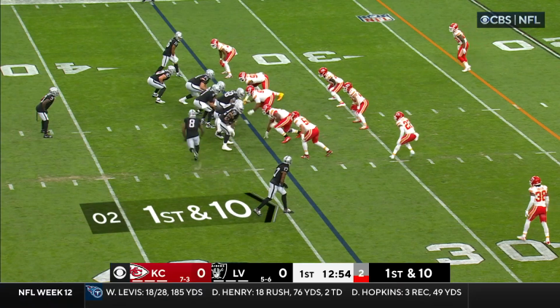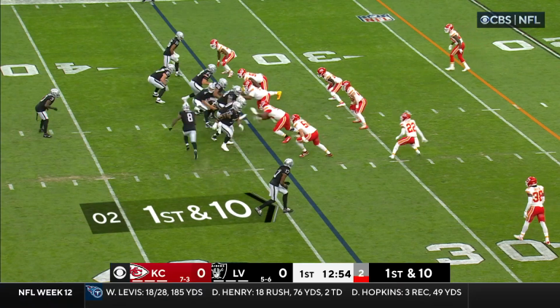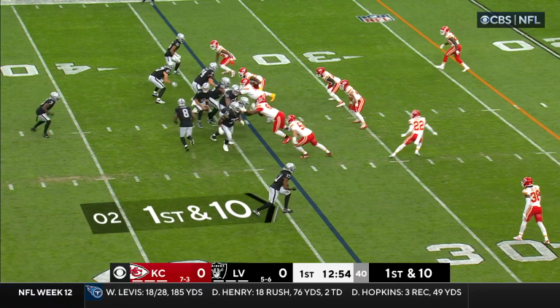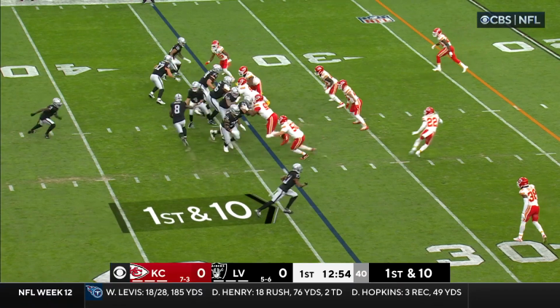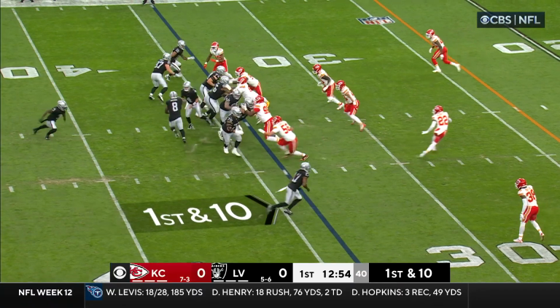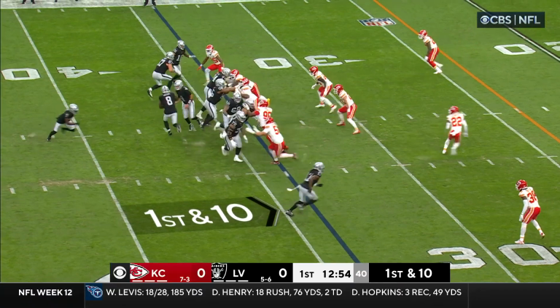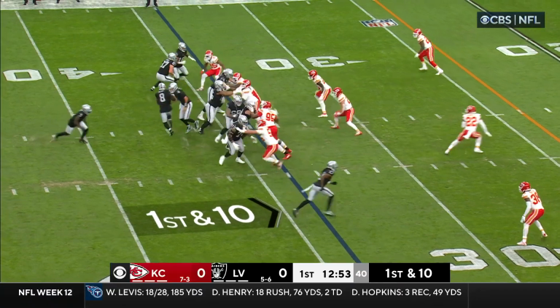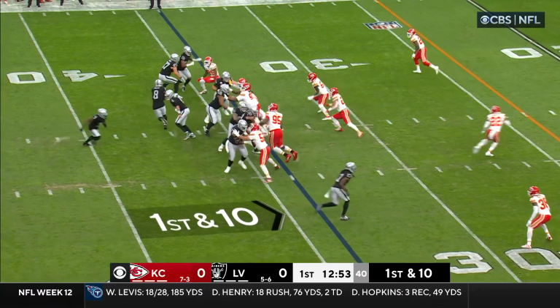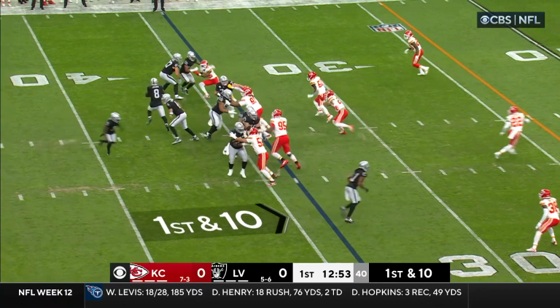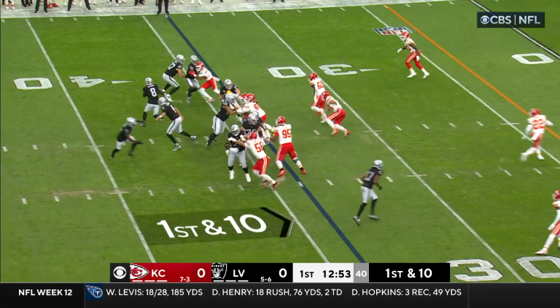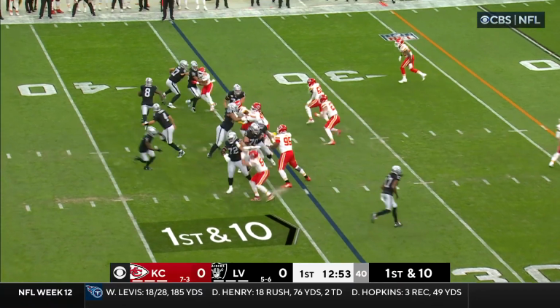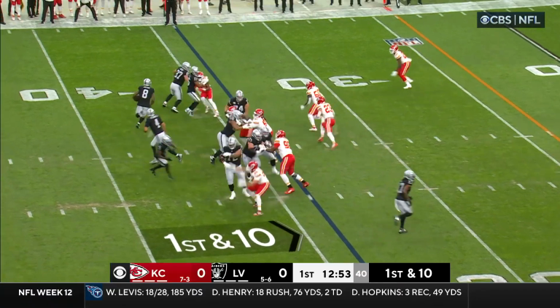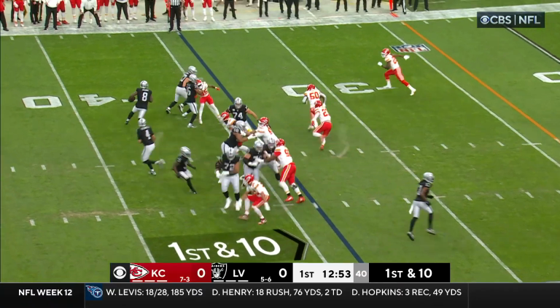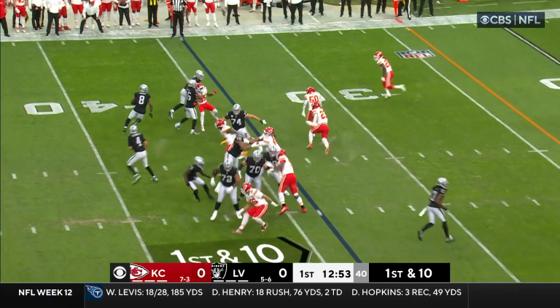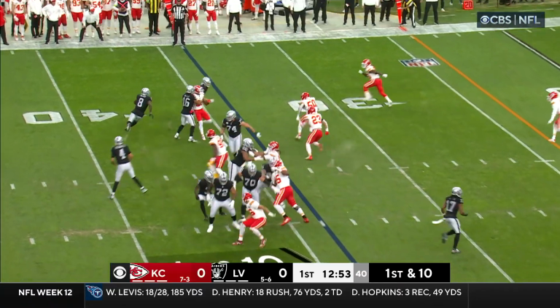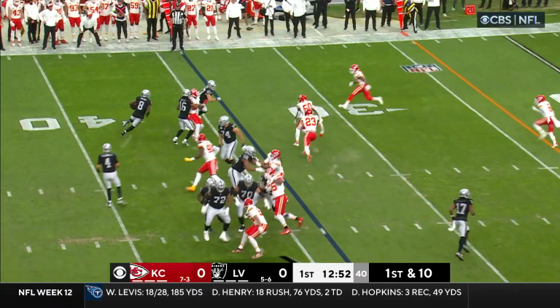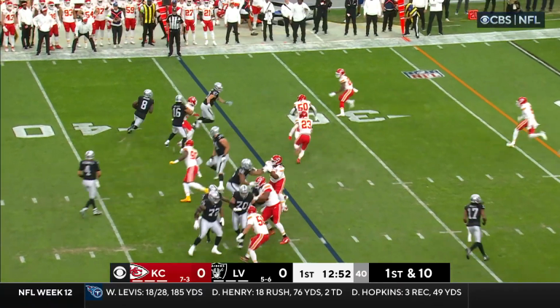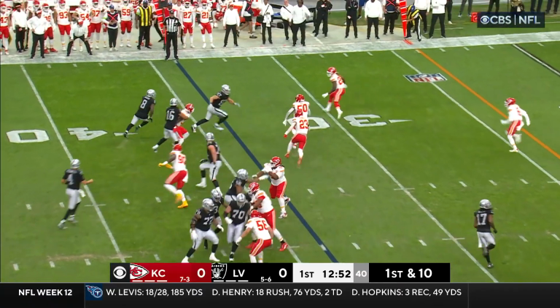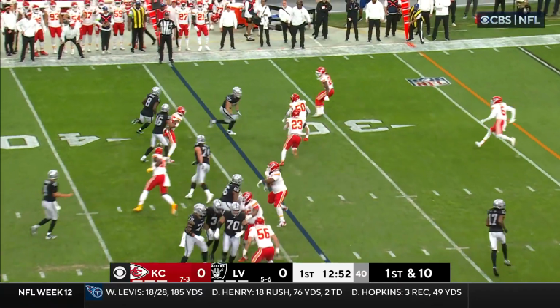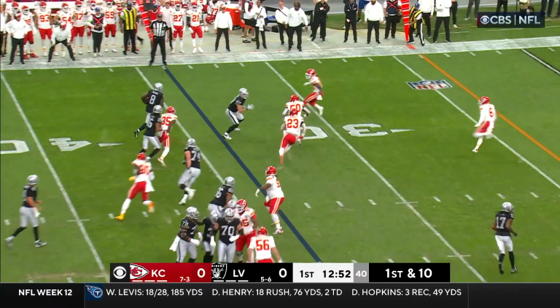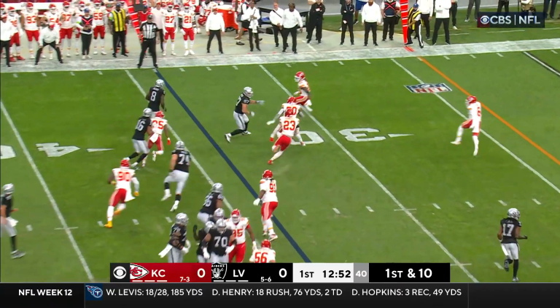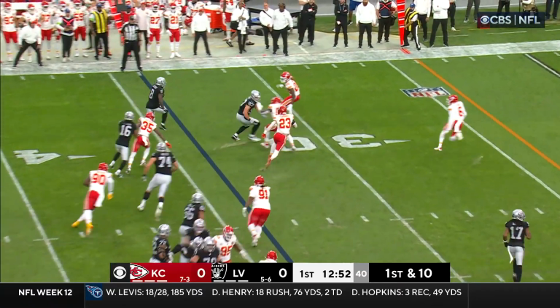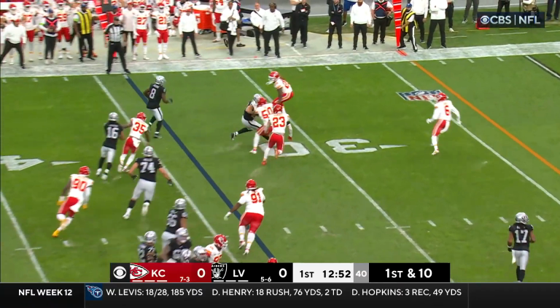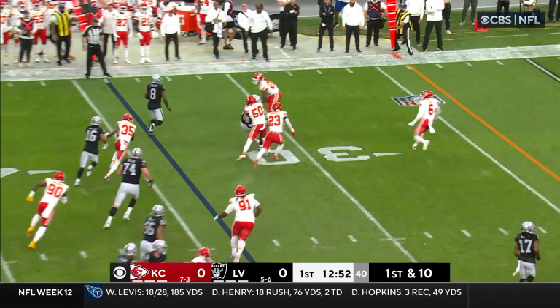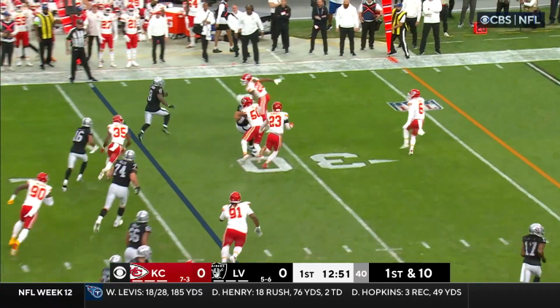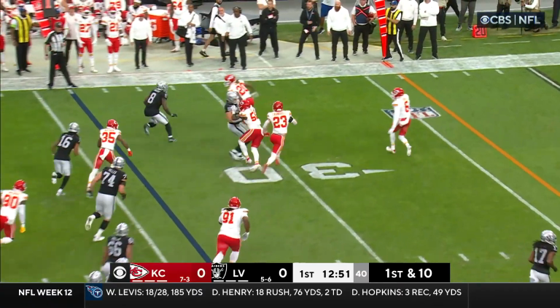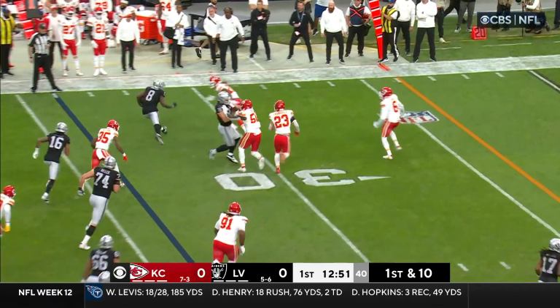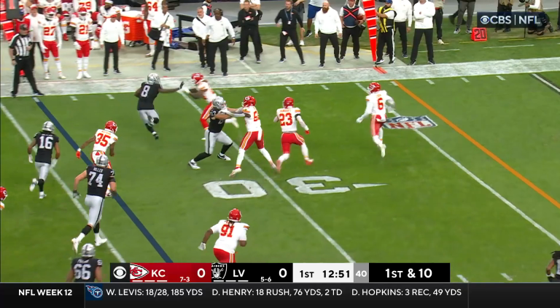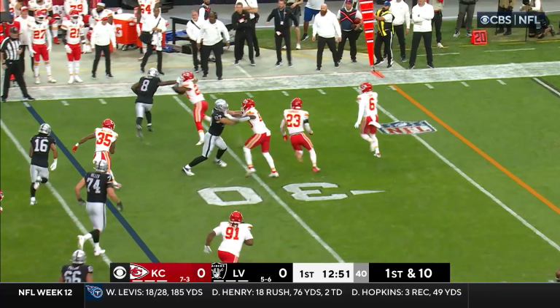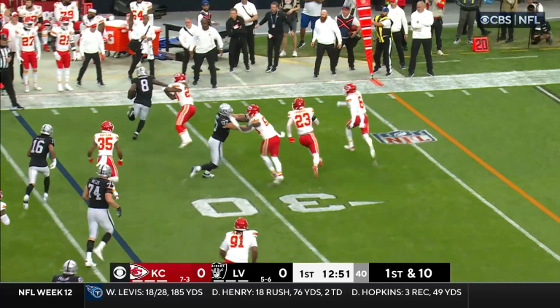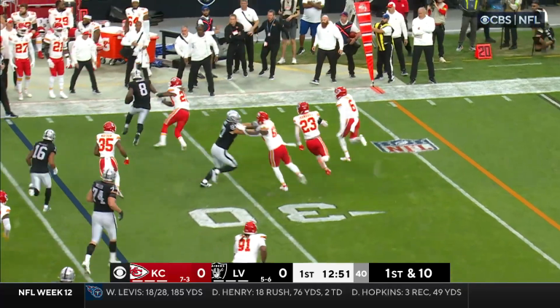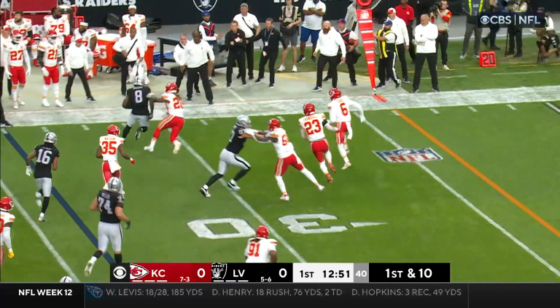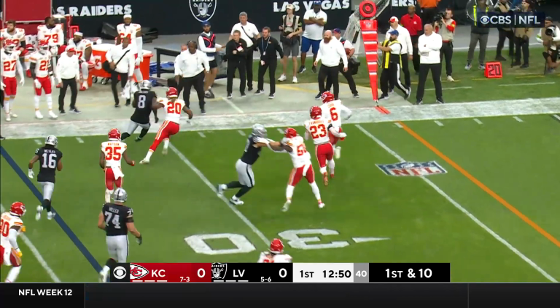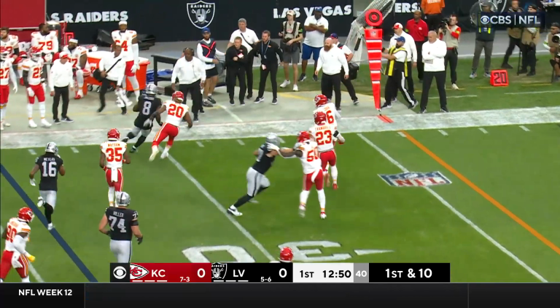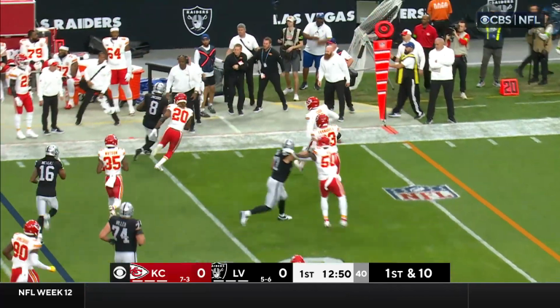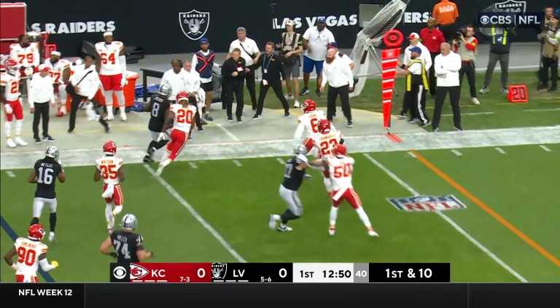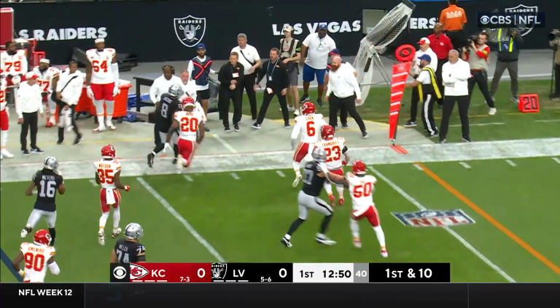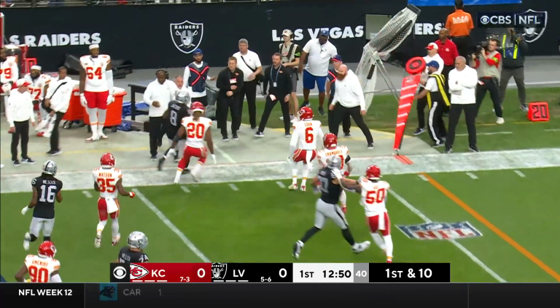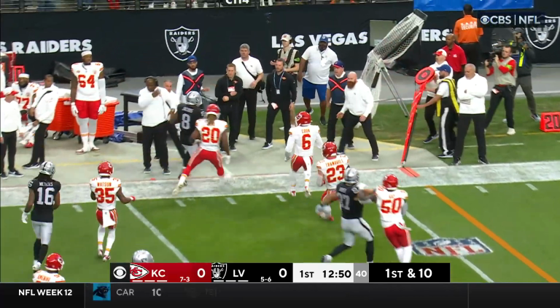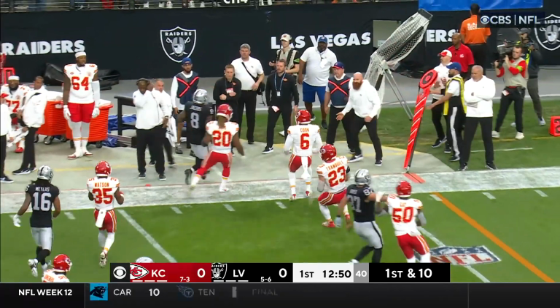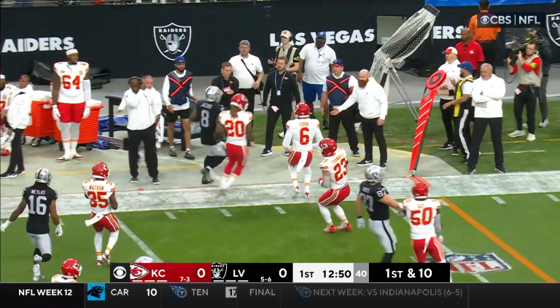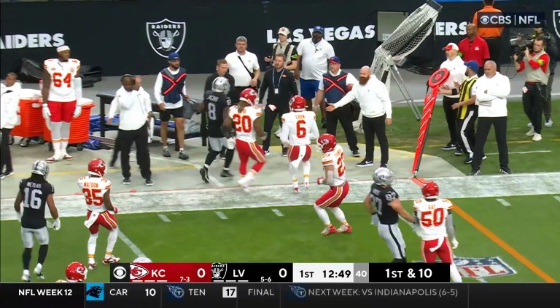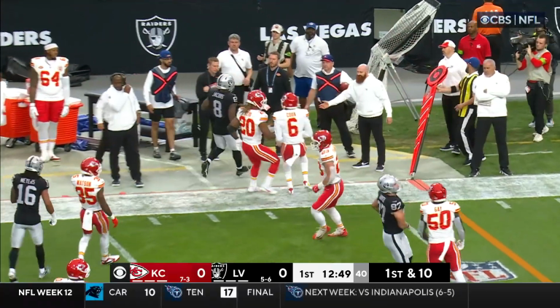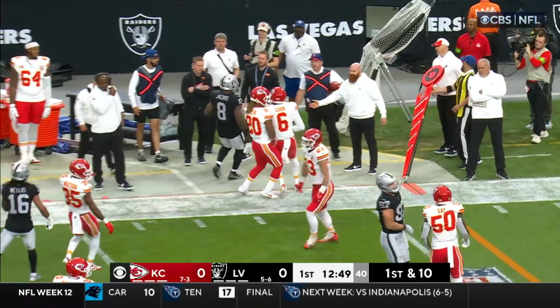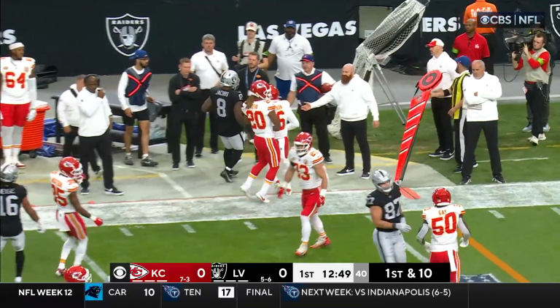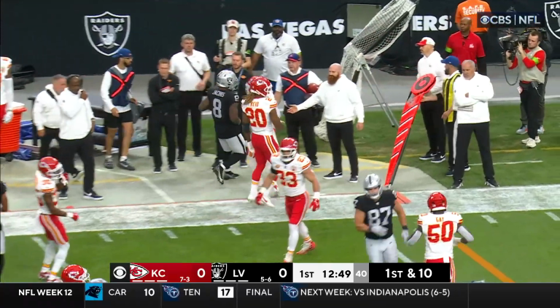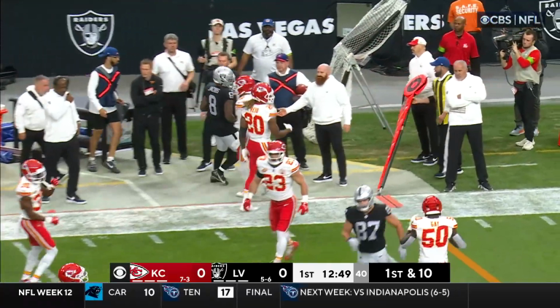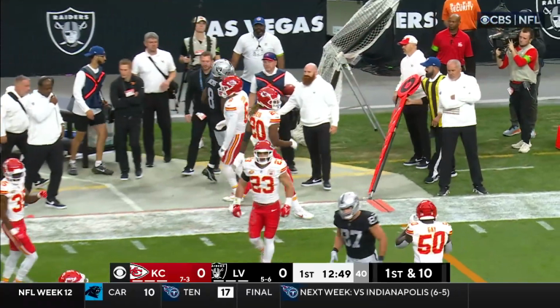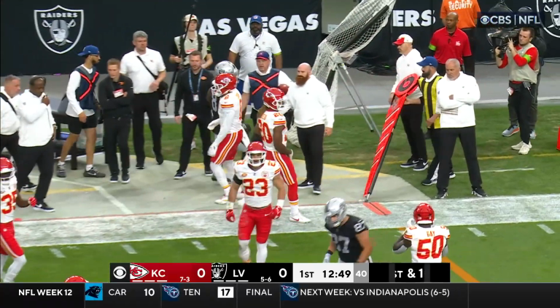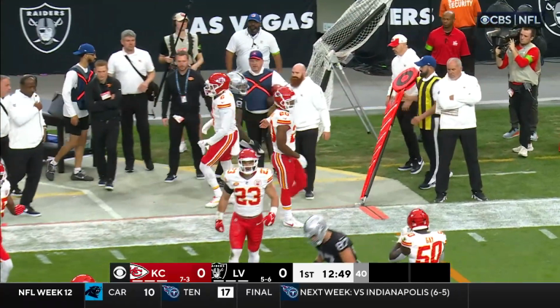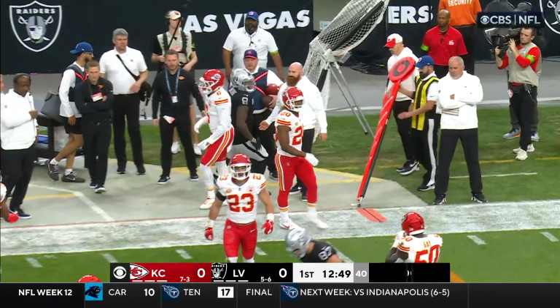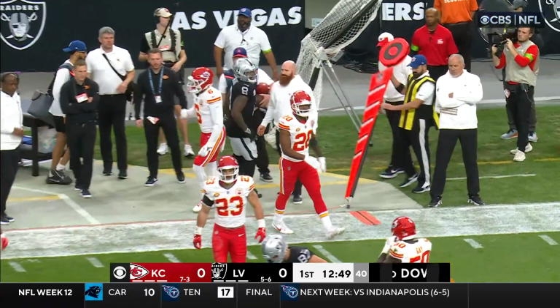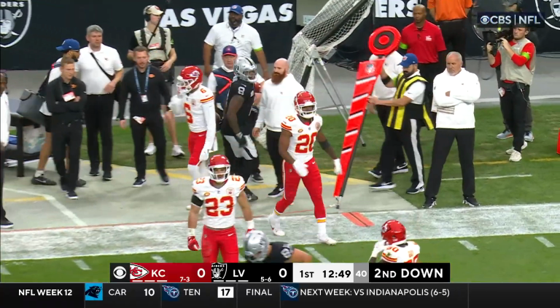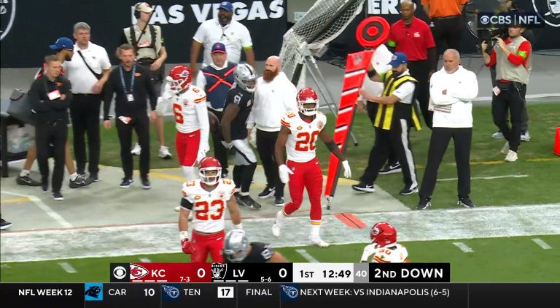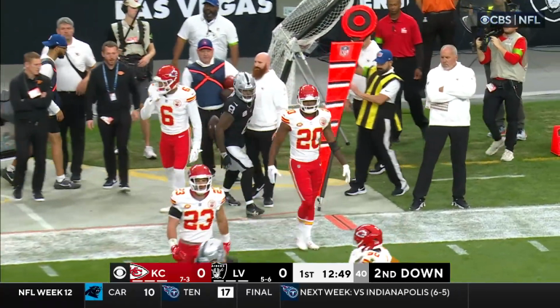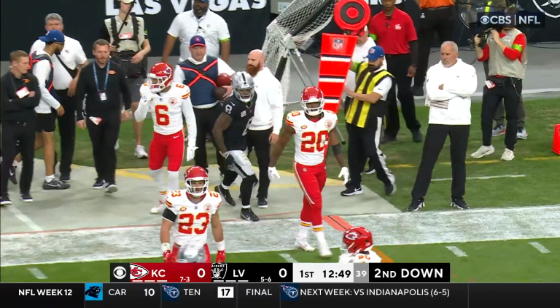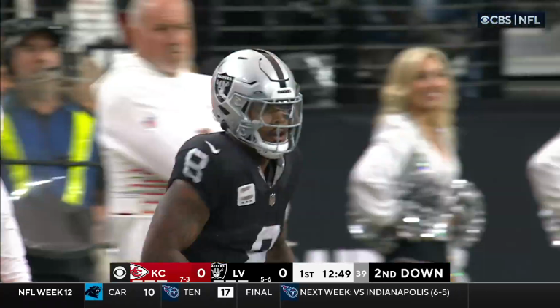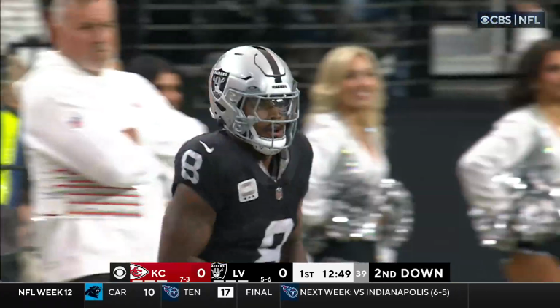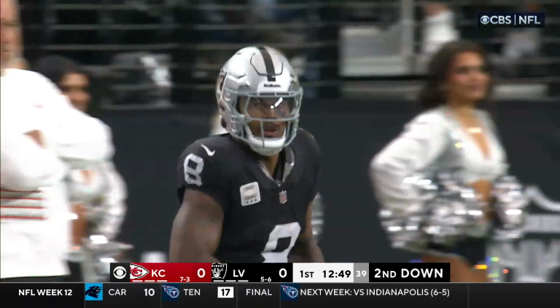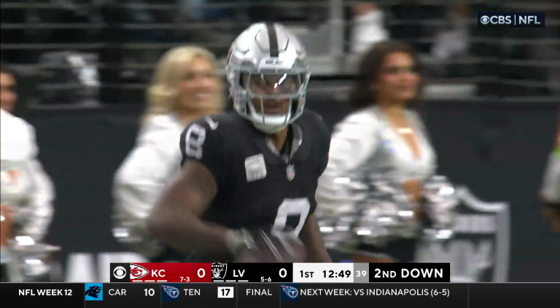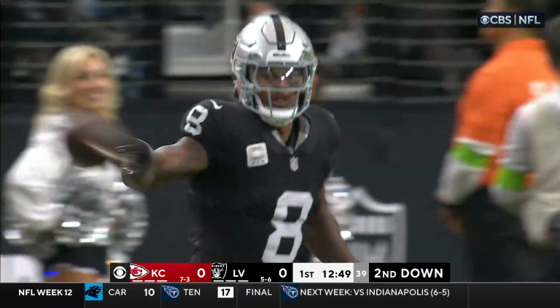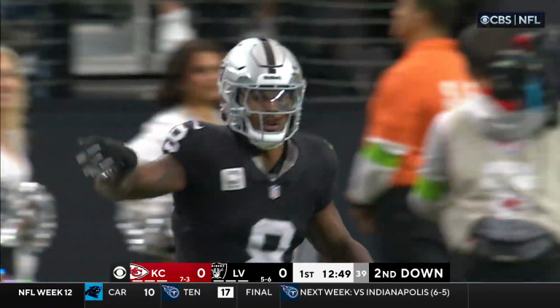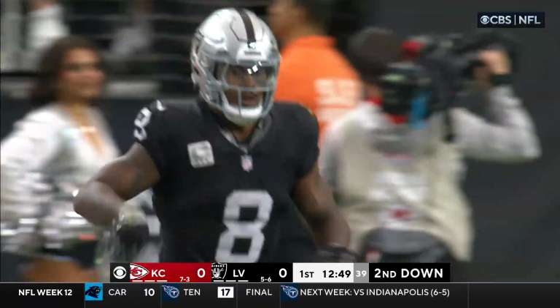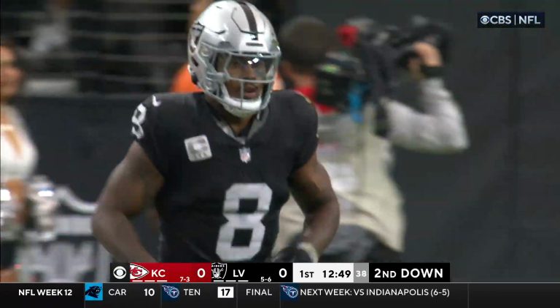Jacobs on the move and the call is a jet sweep. They're going to get a block from Mayer. Outside with a bead on him, Justin Reed knocks him out of bounds.